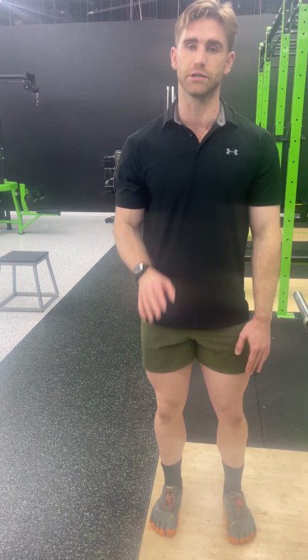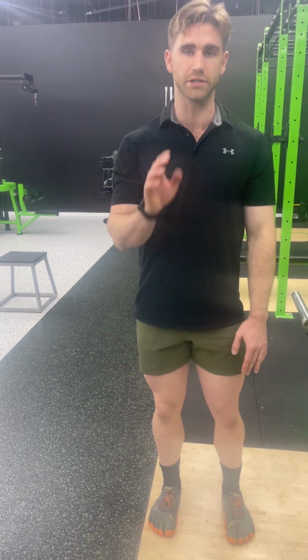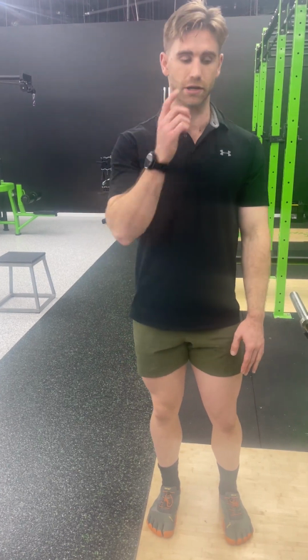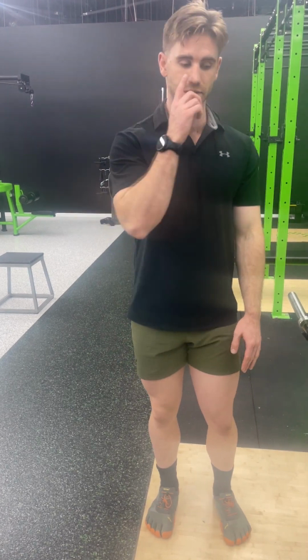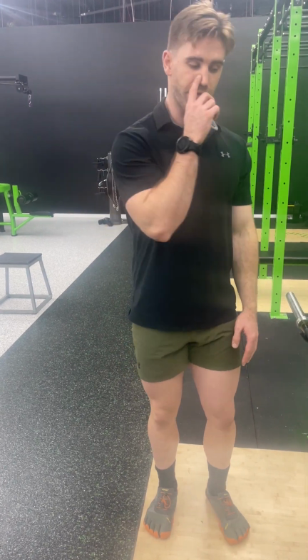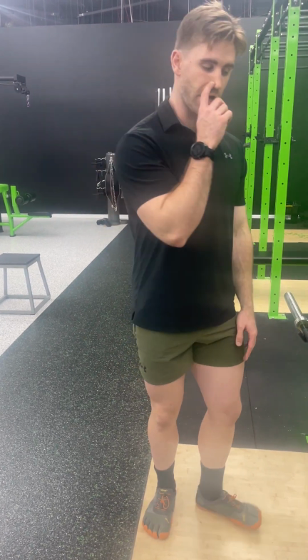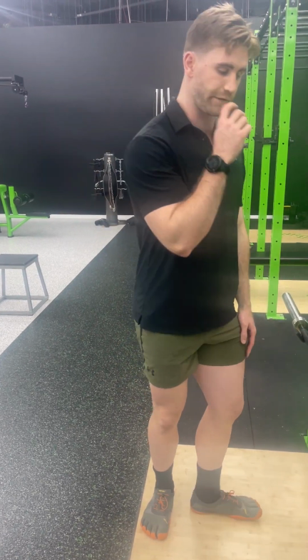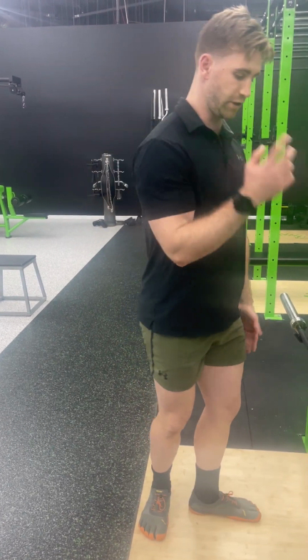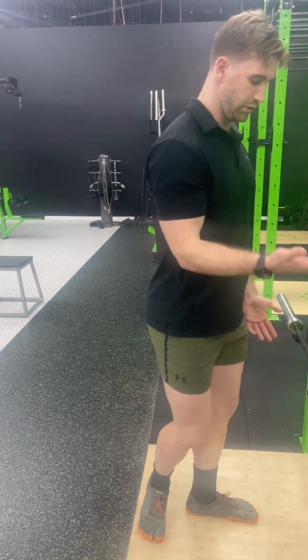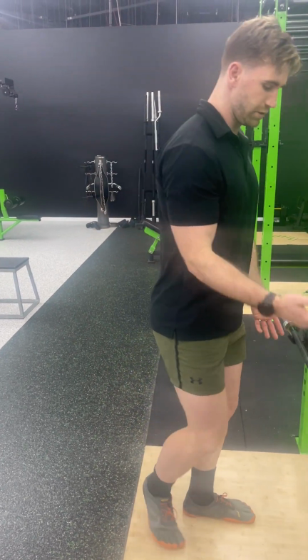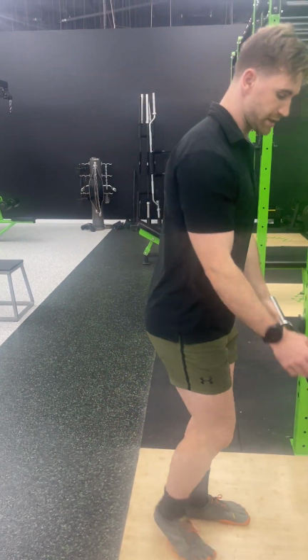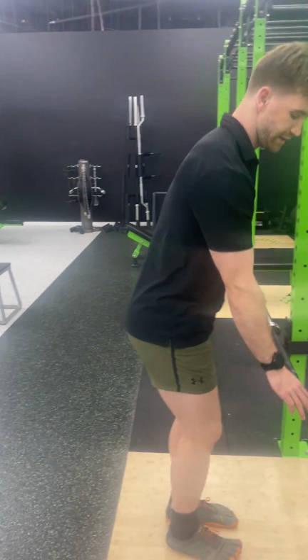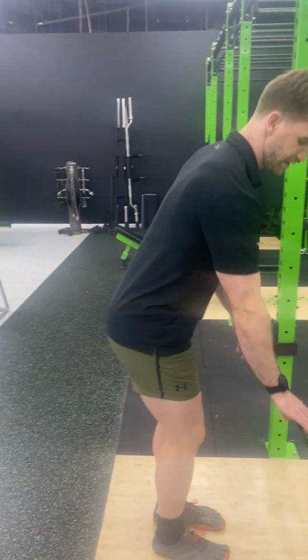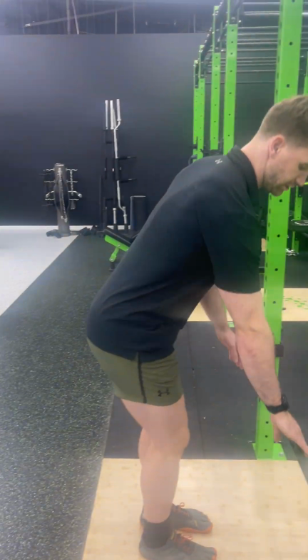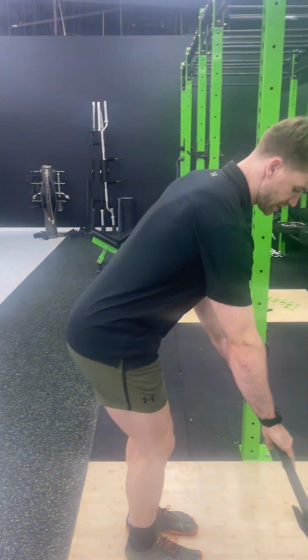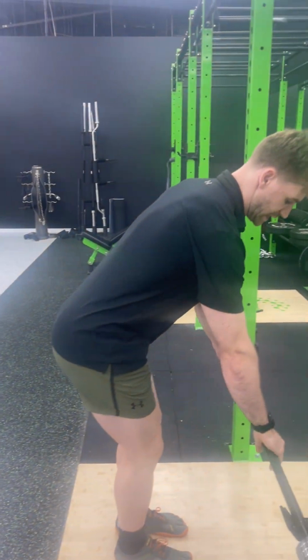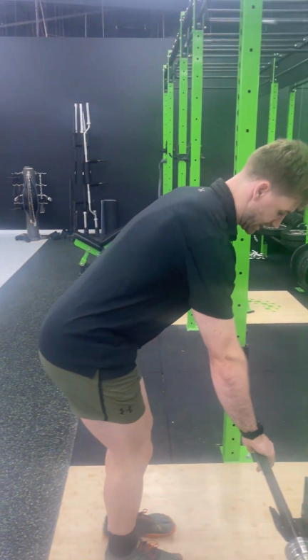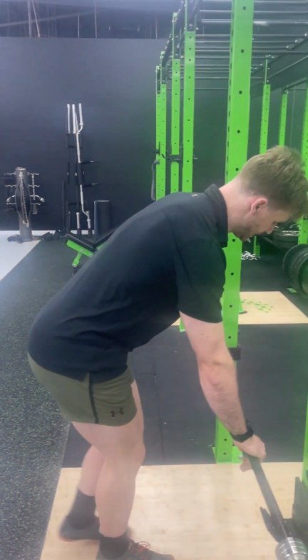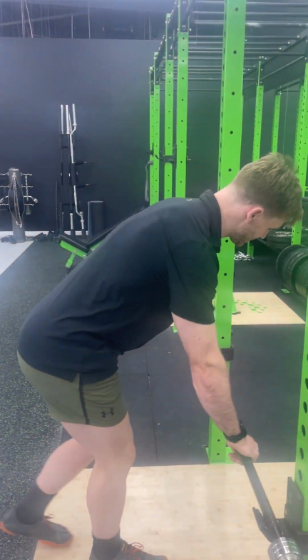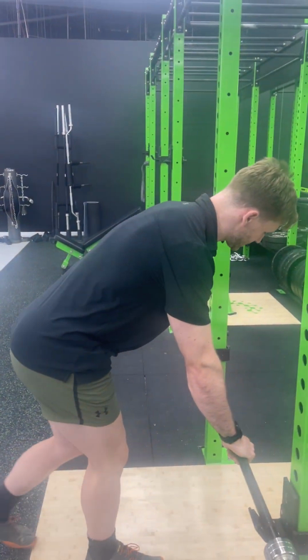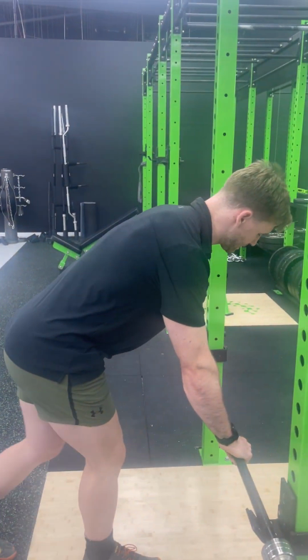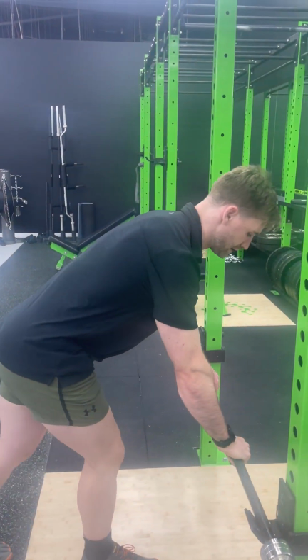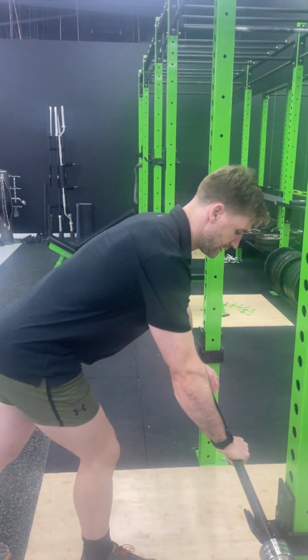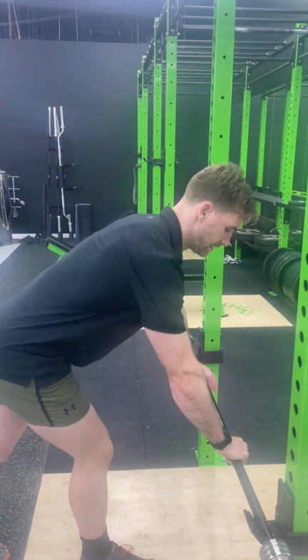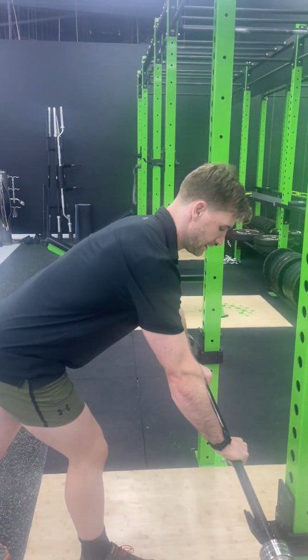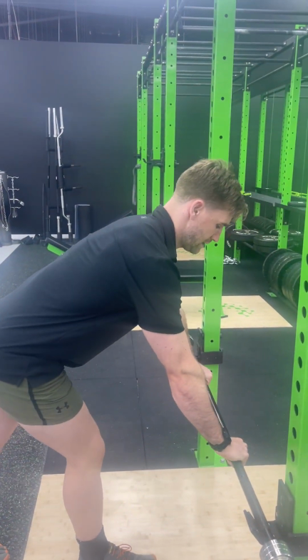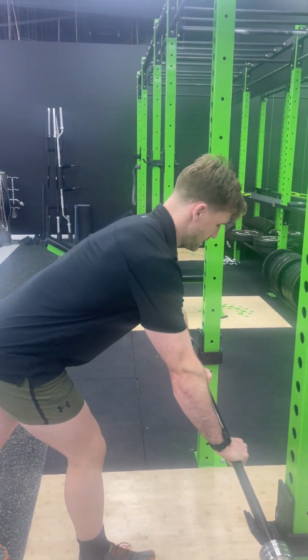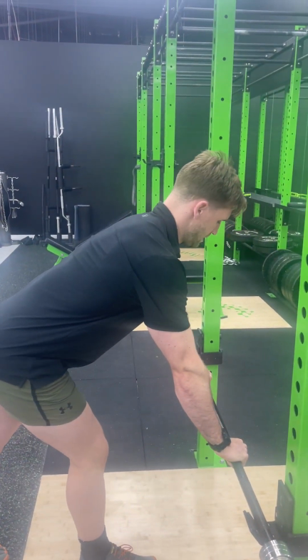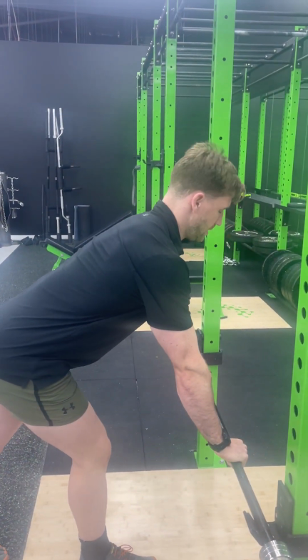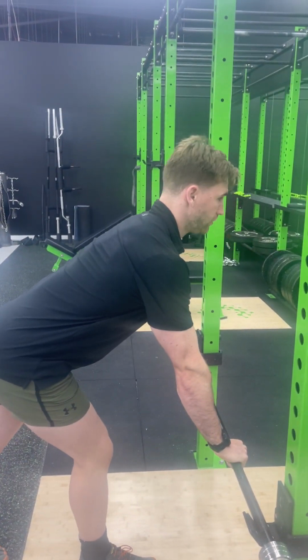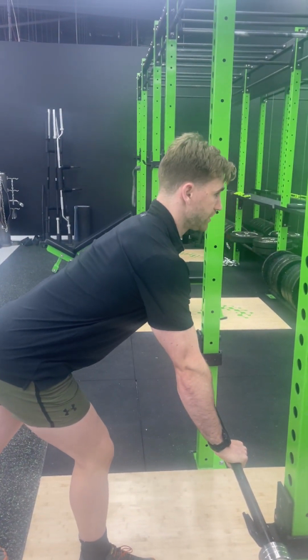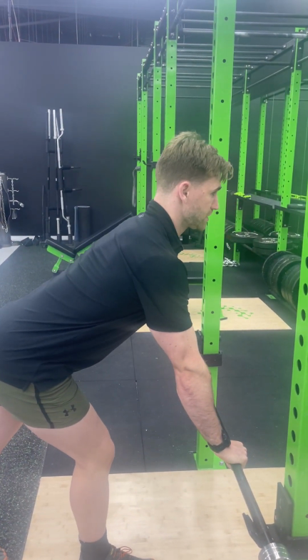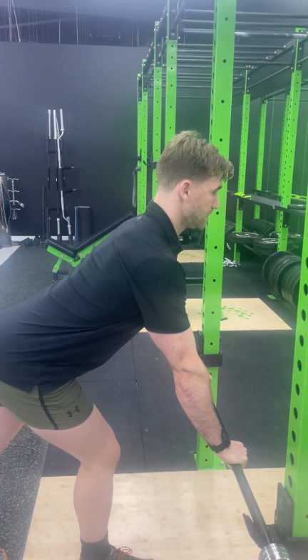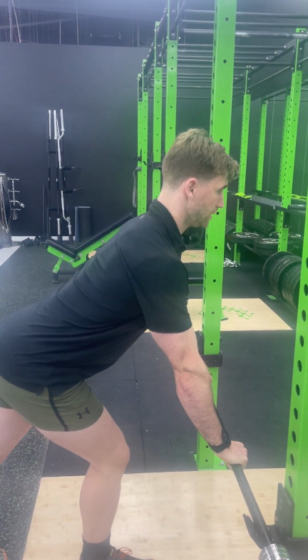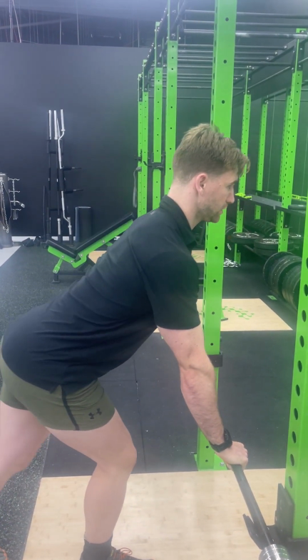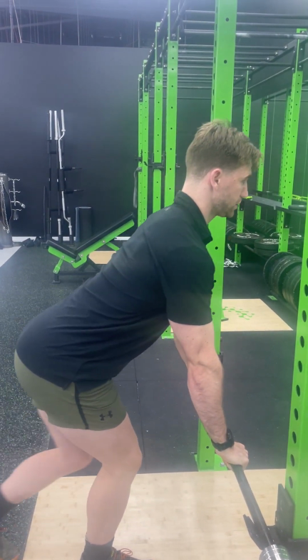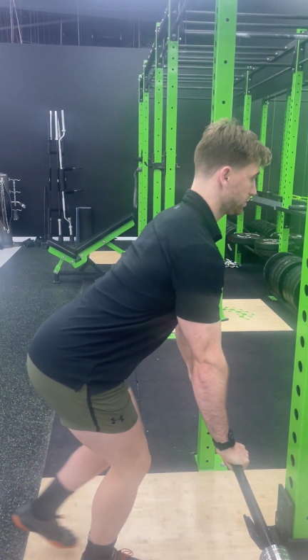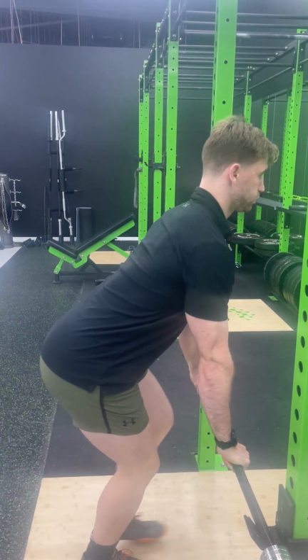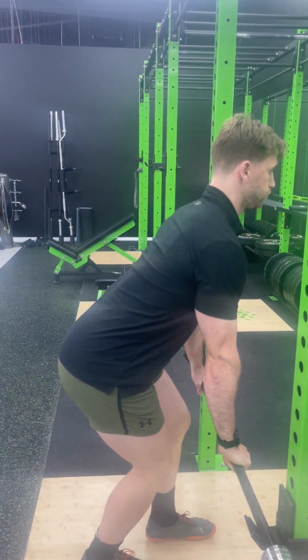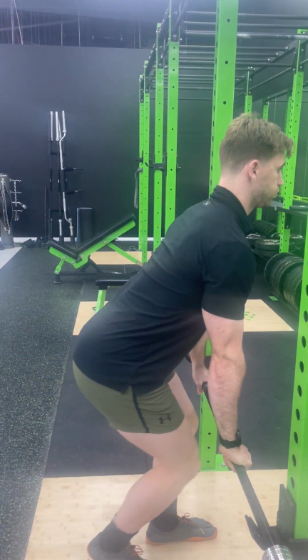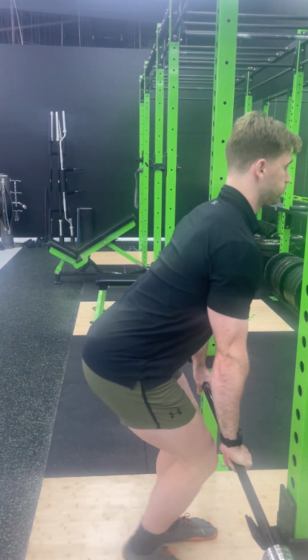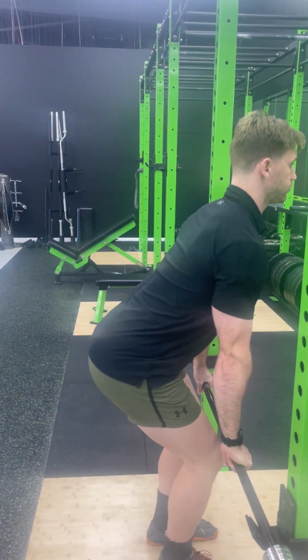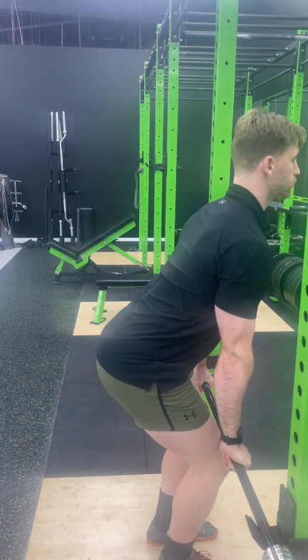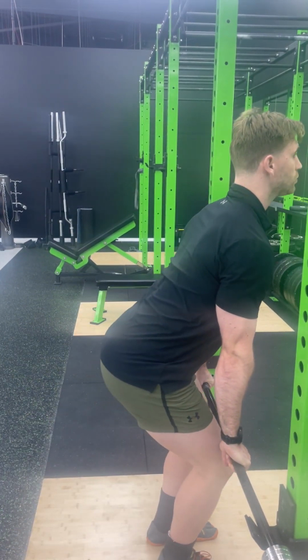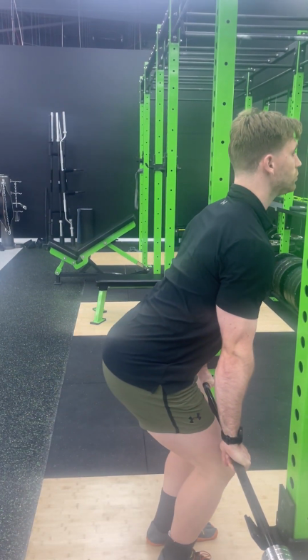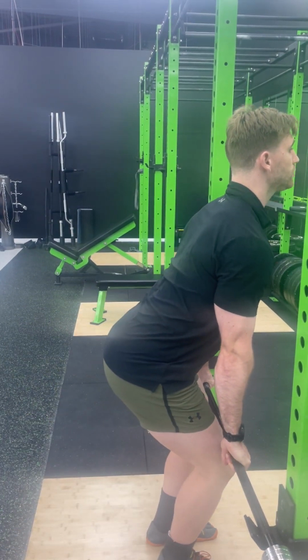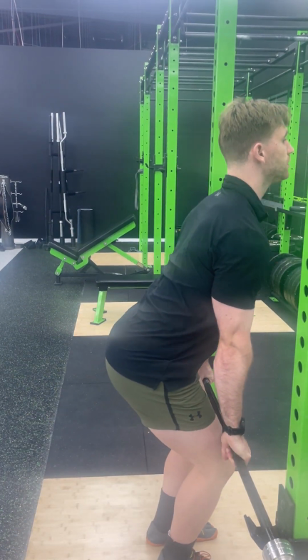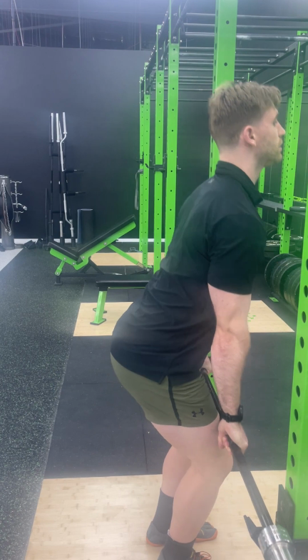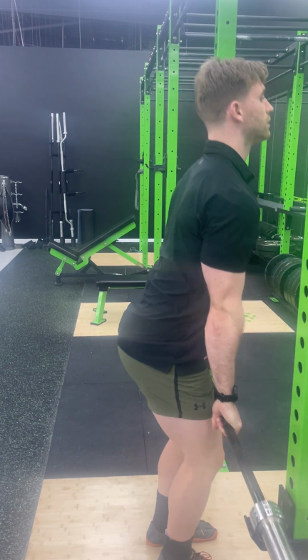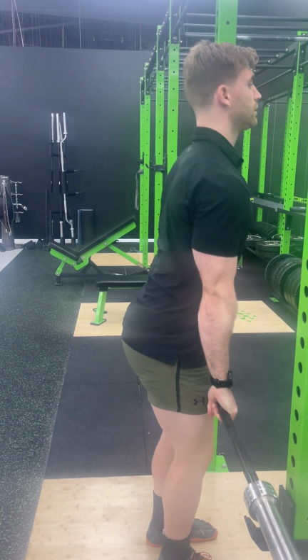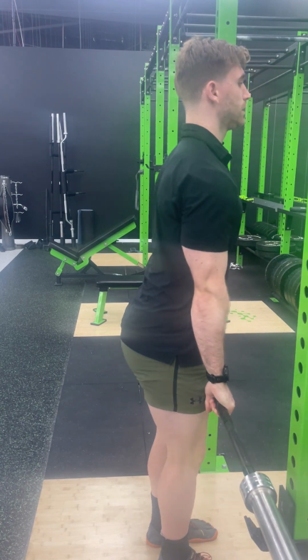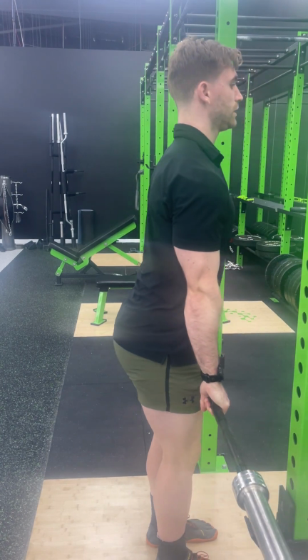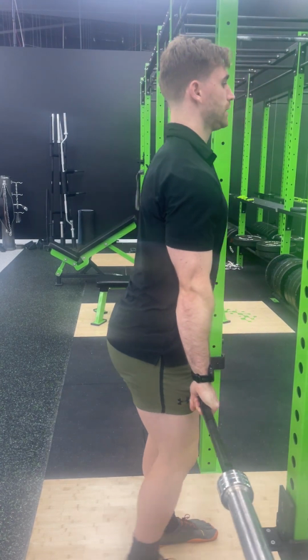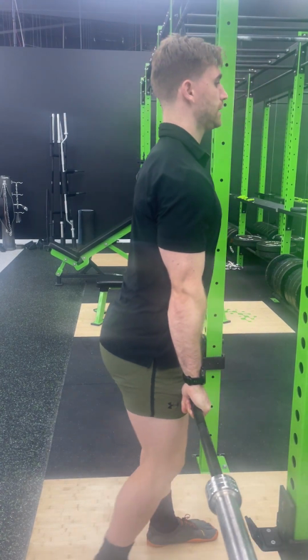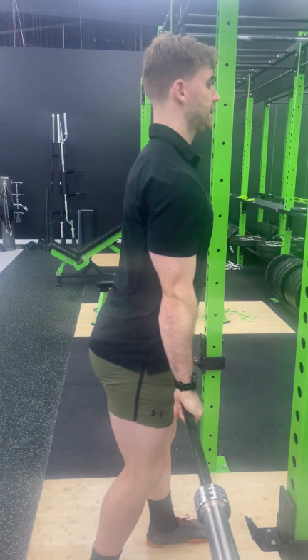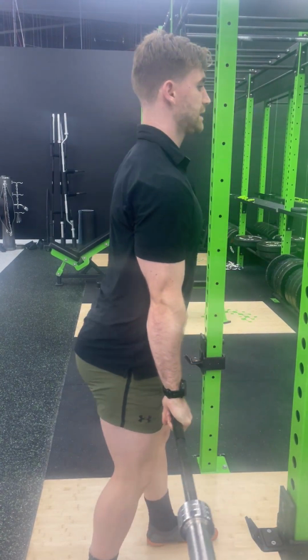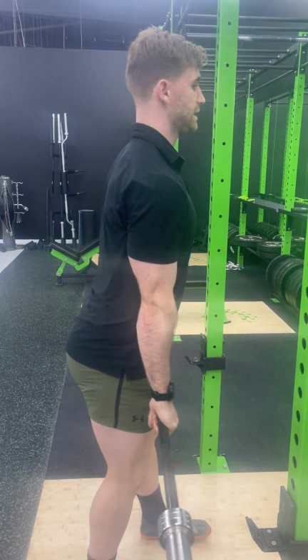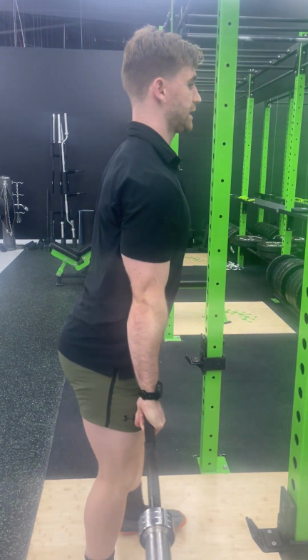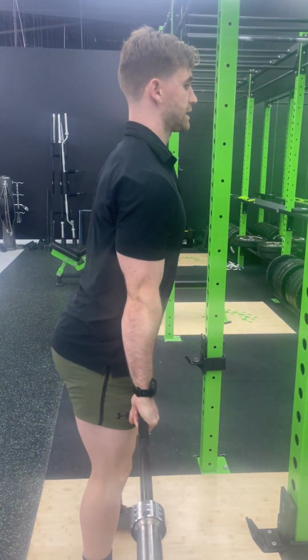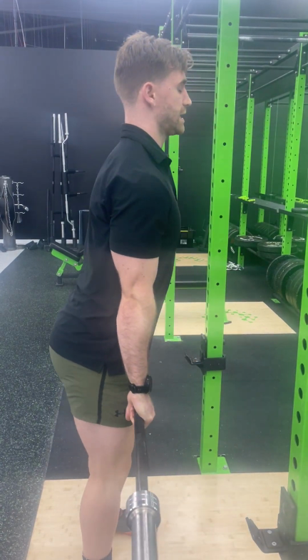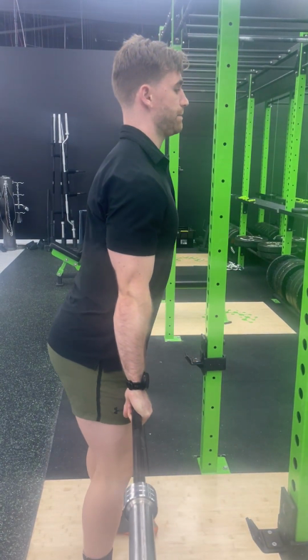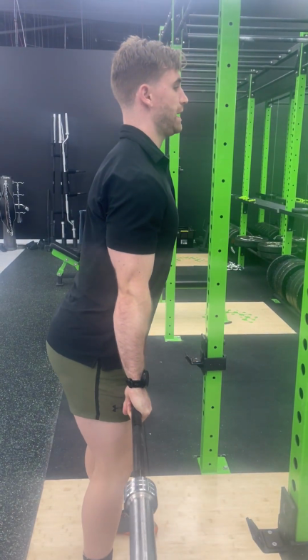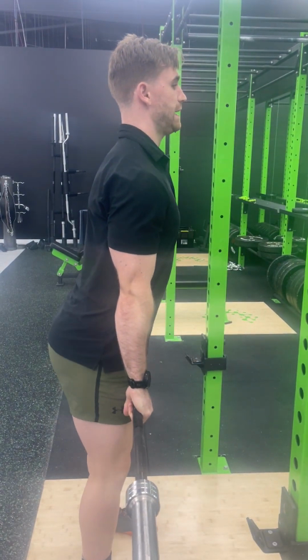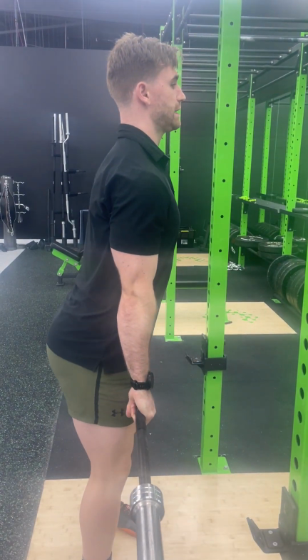Just those five cues, and then it looks like this. Elbows locked — take a step back.